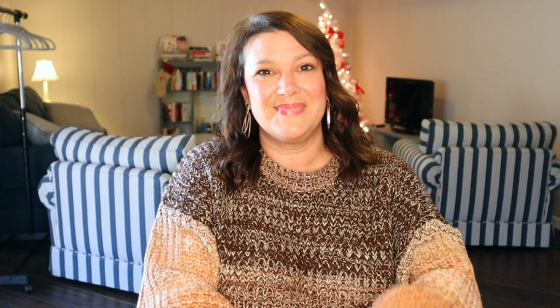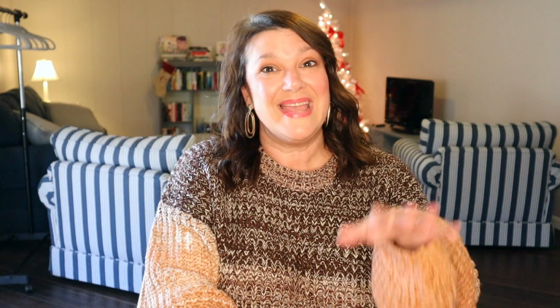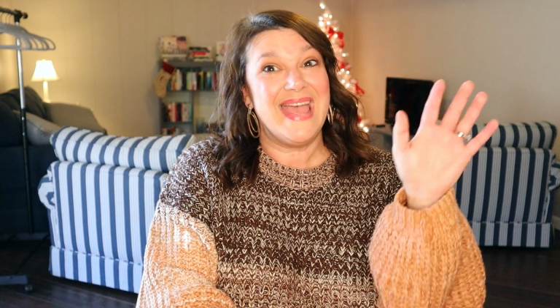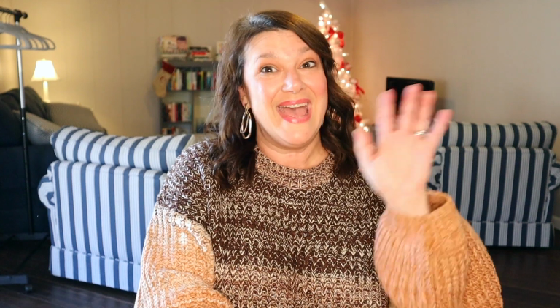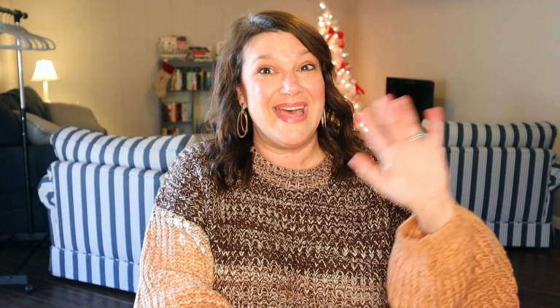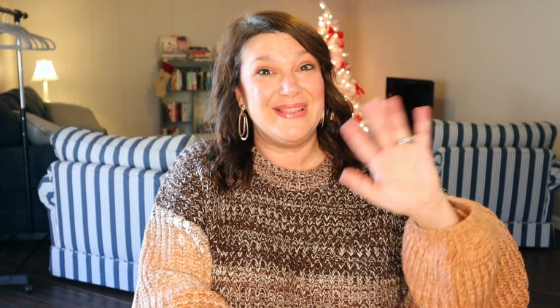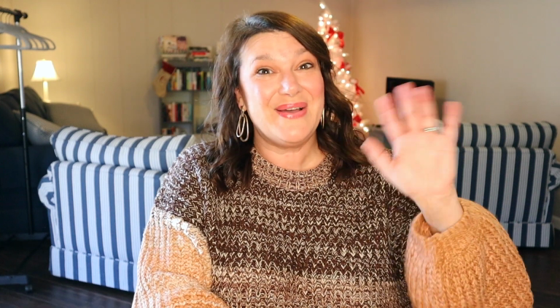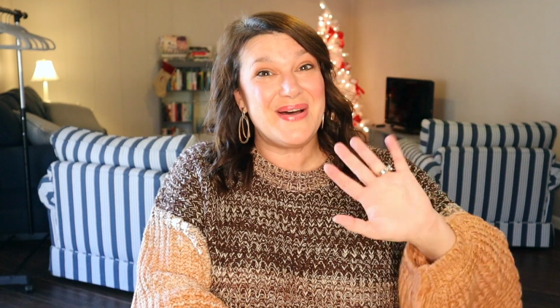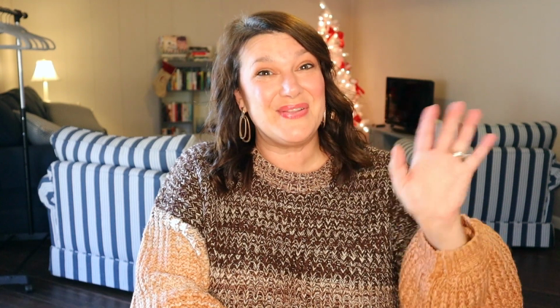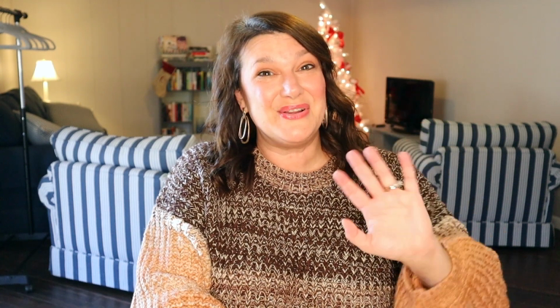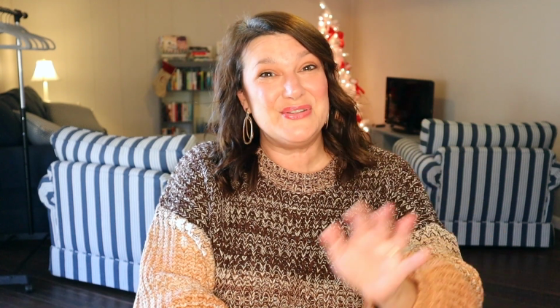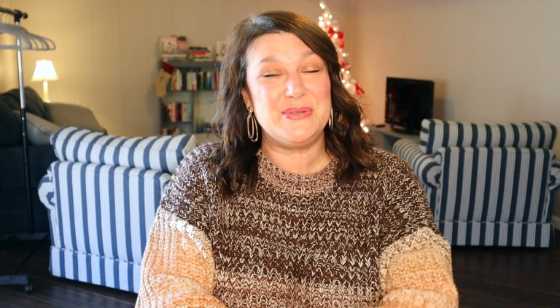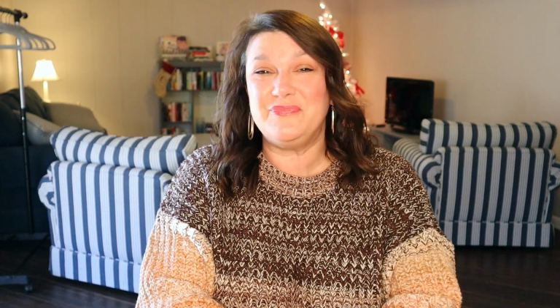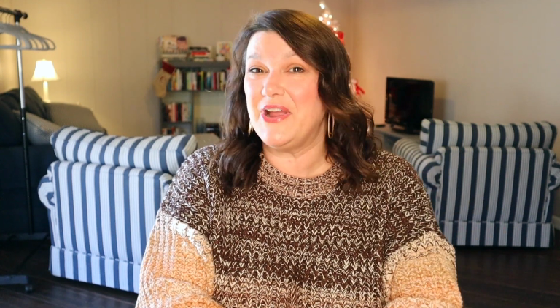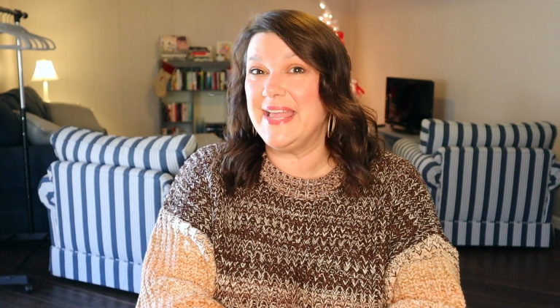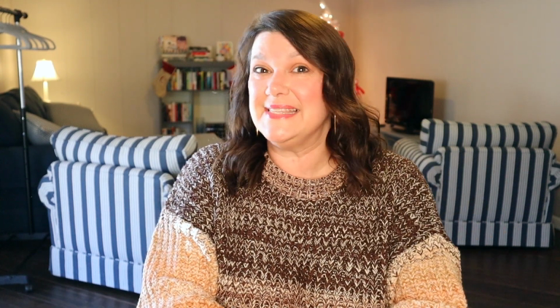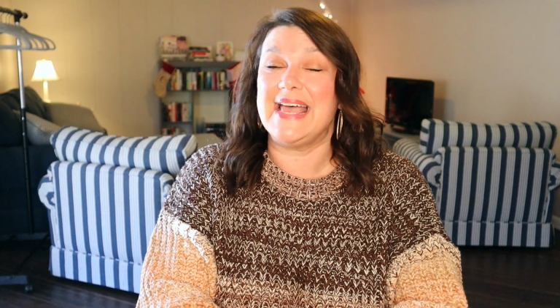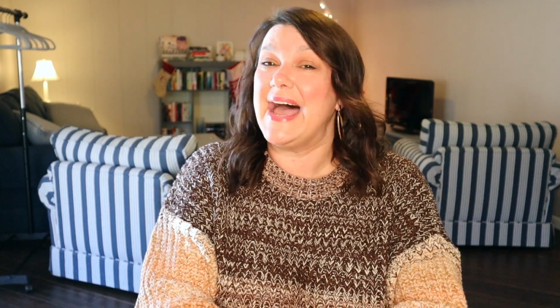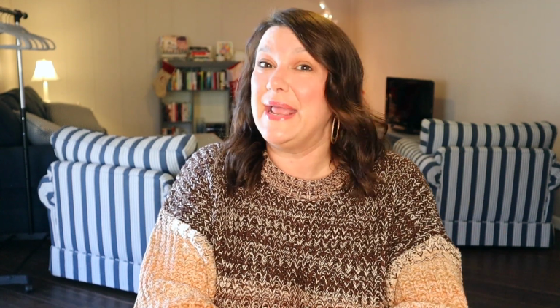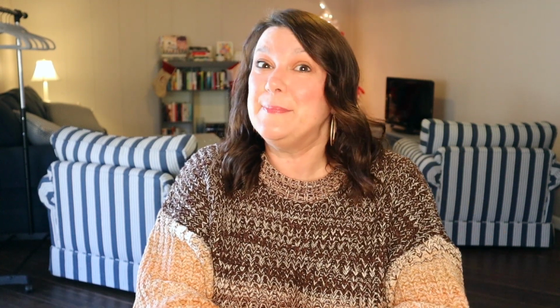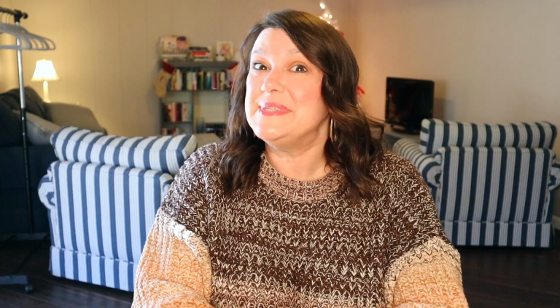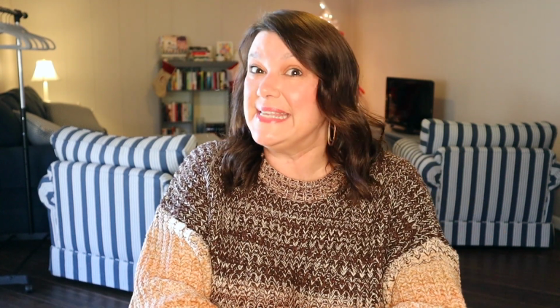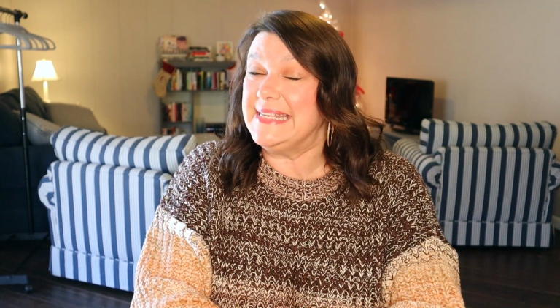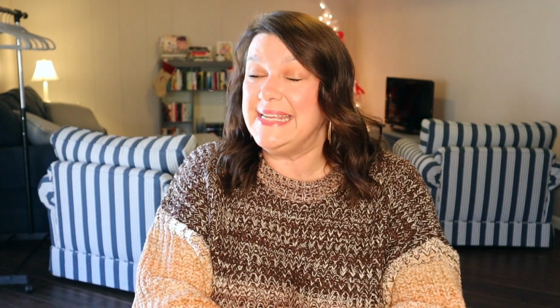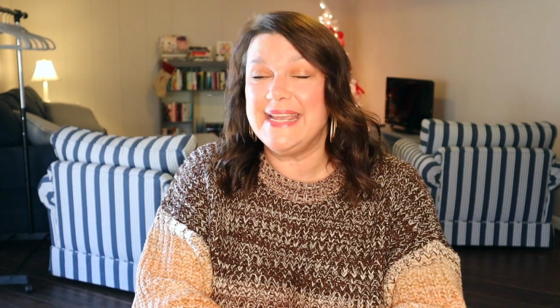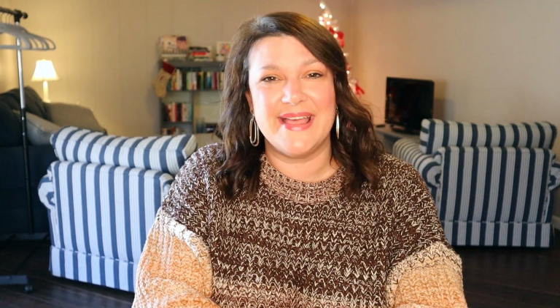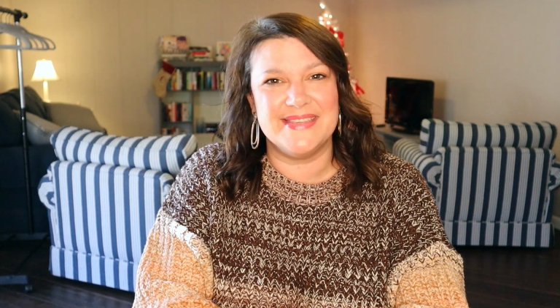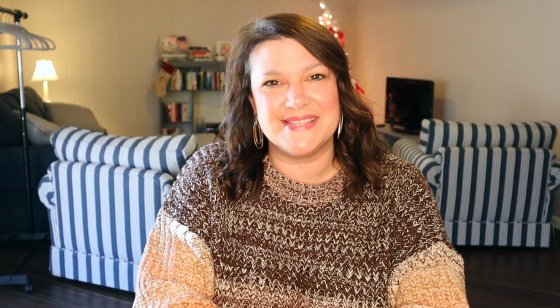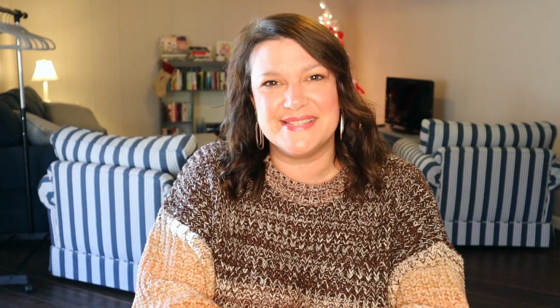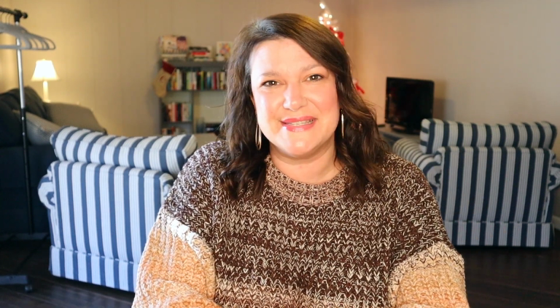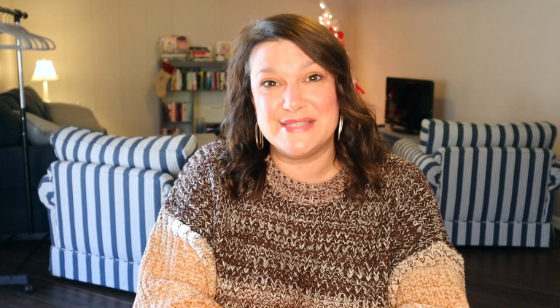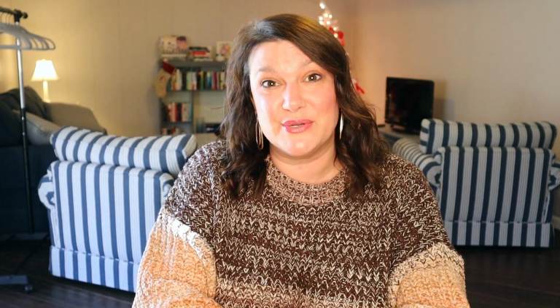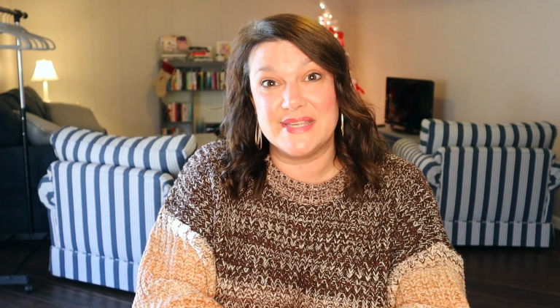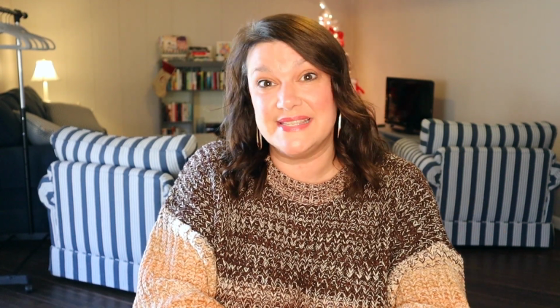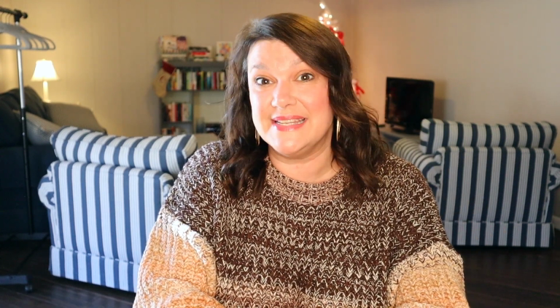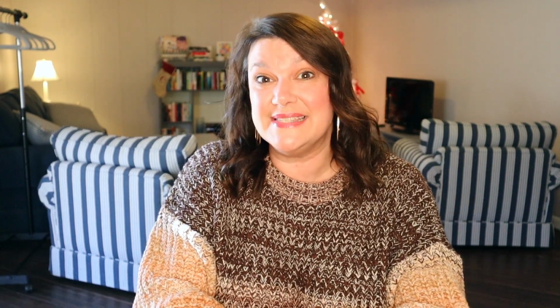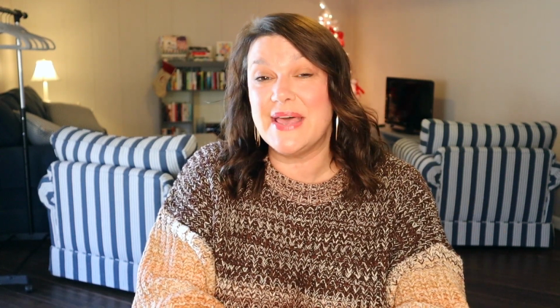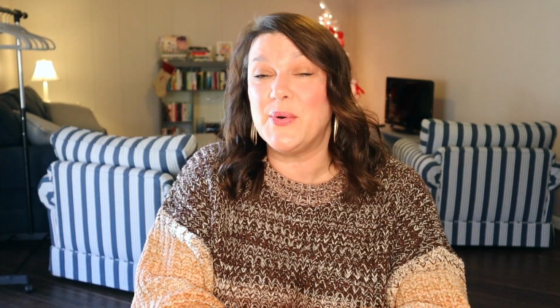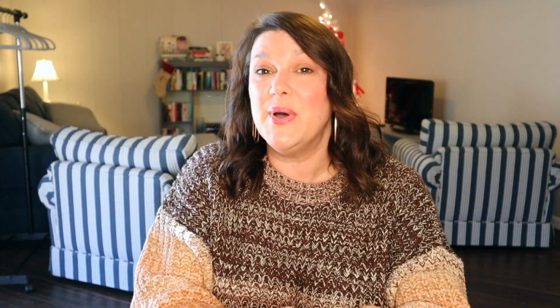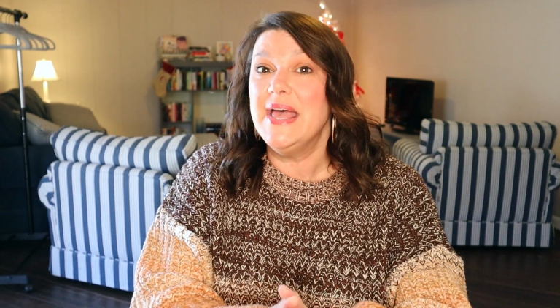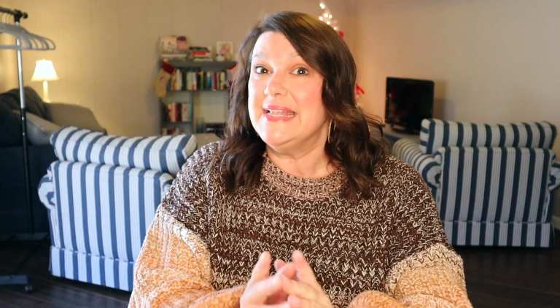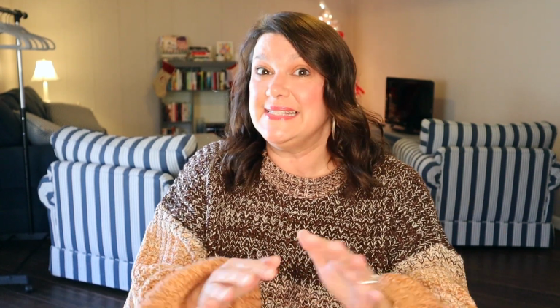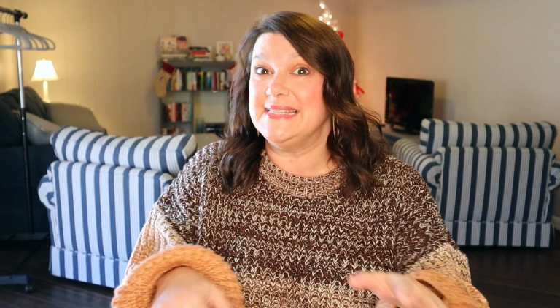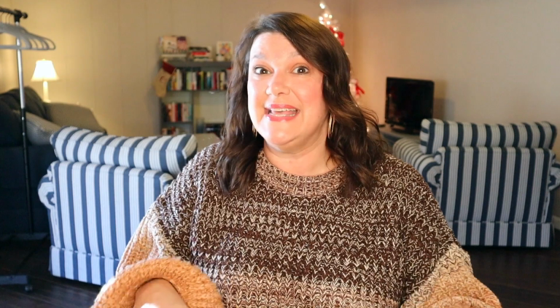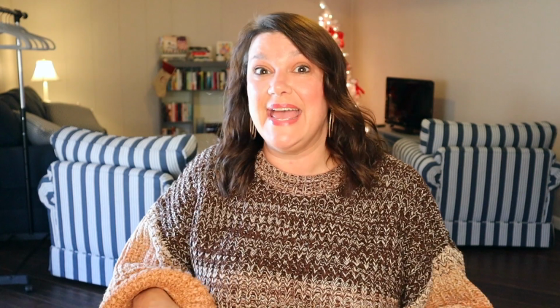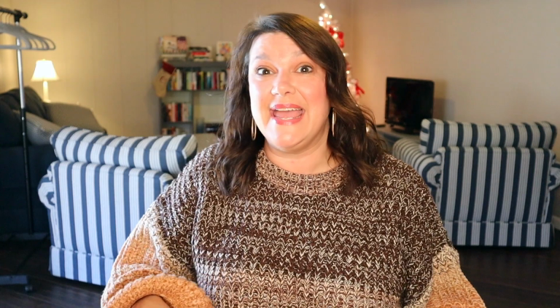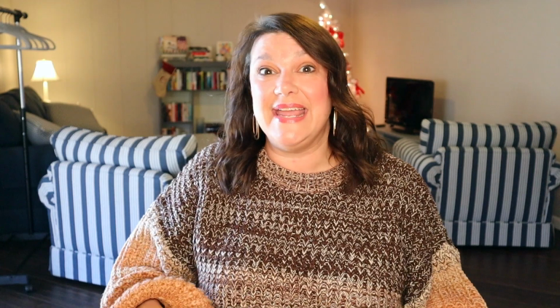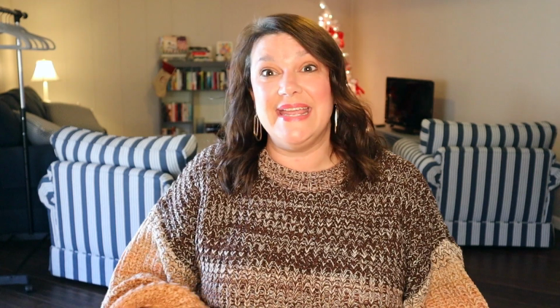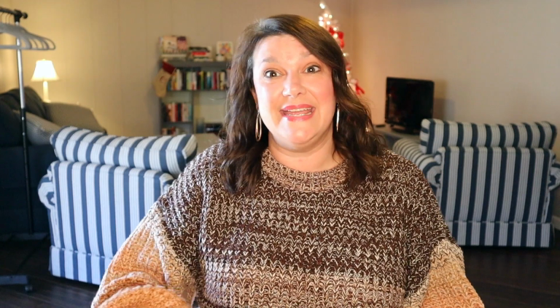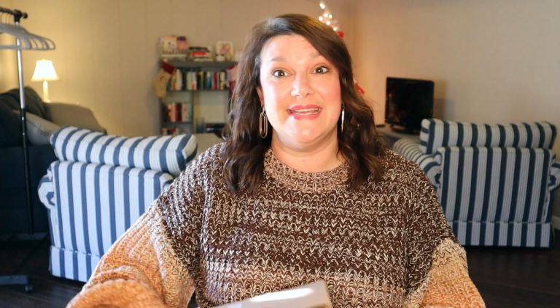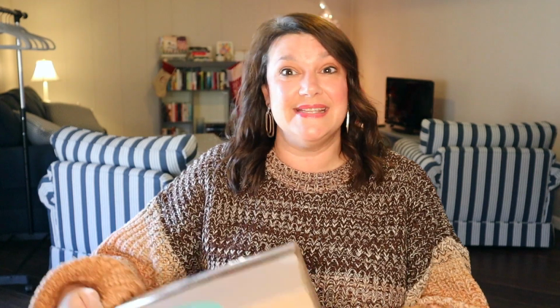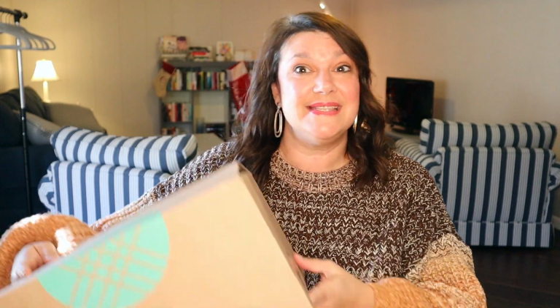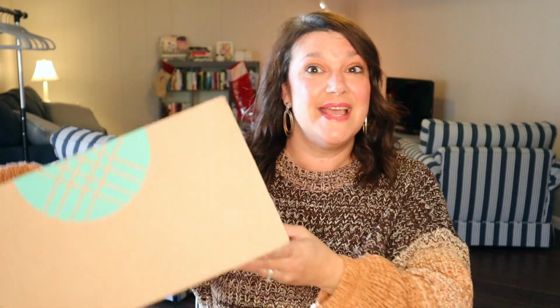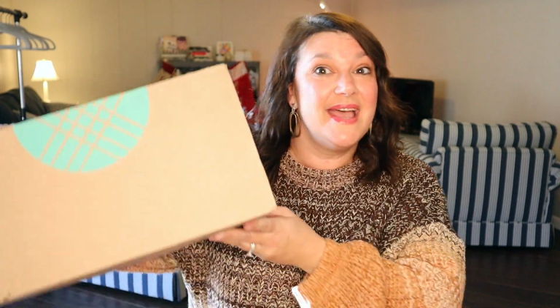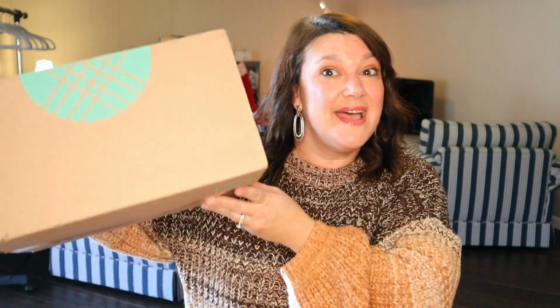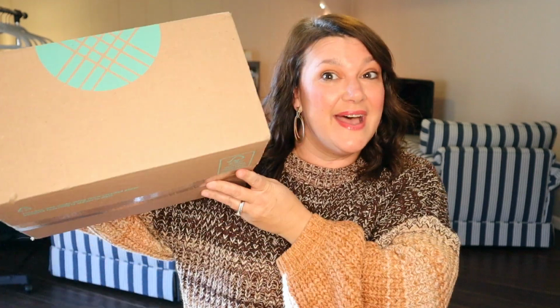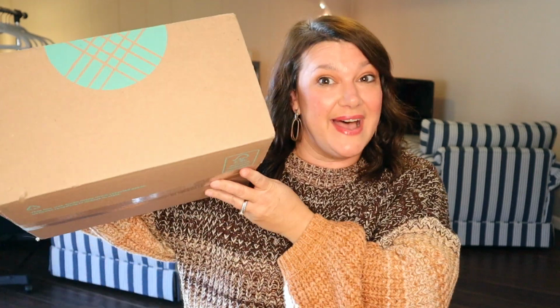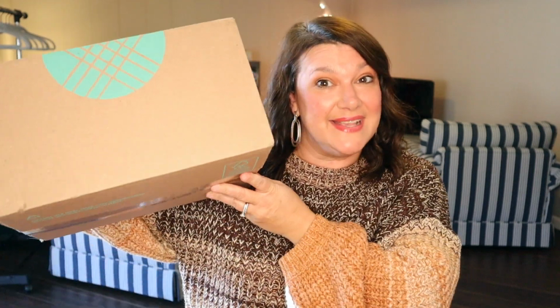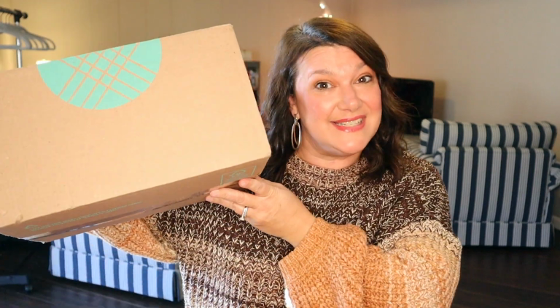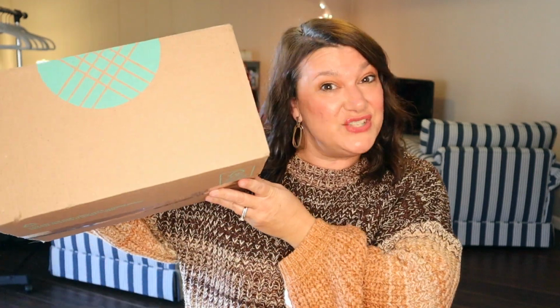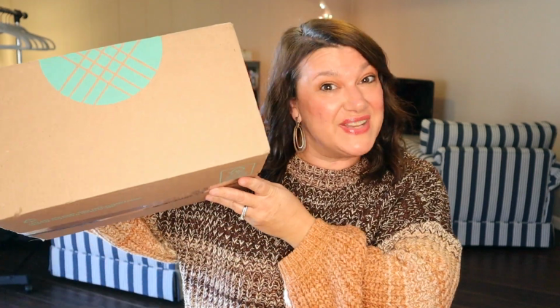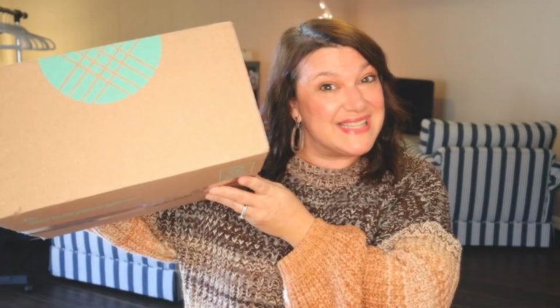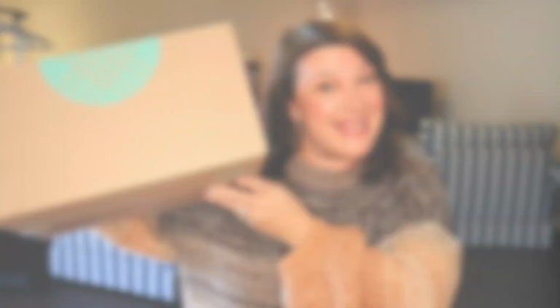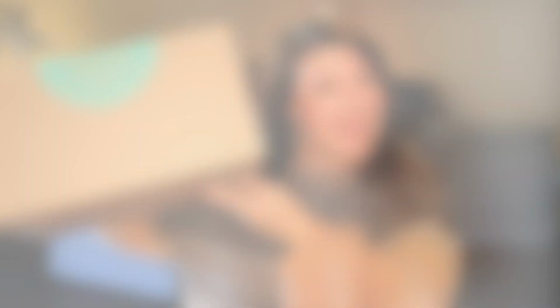Hello and welcome, YouTube friends! I am Cindy and this is Sincerely Cindy Settle. Today is a Stitch Fix day!